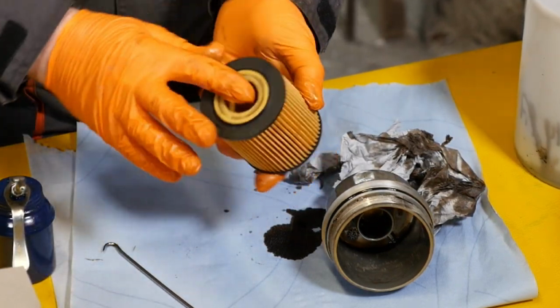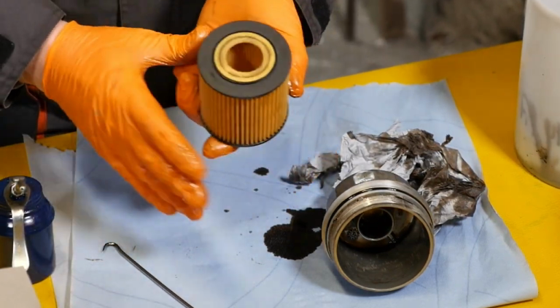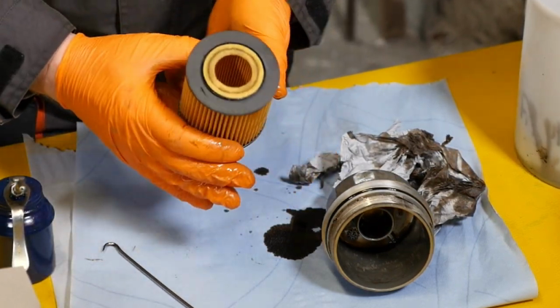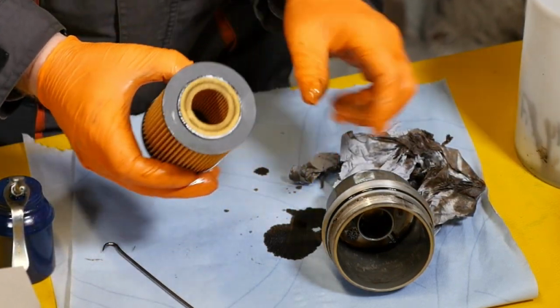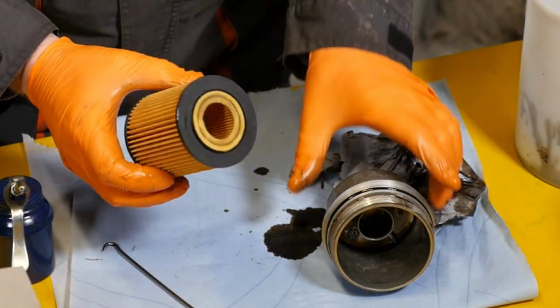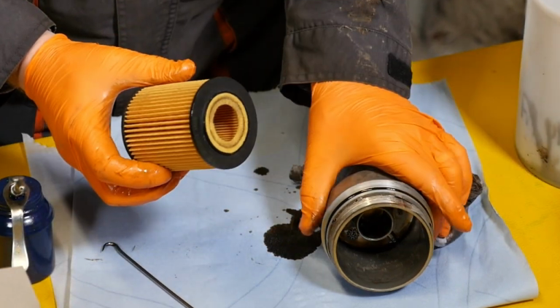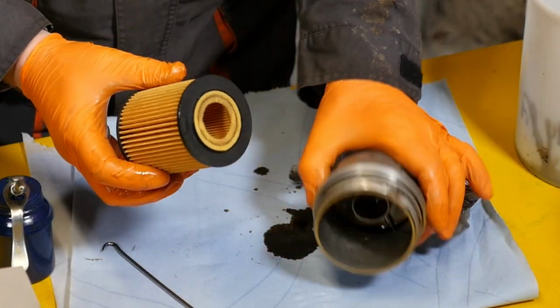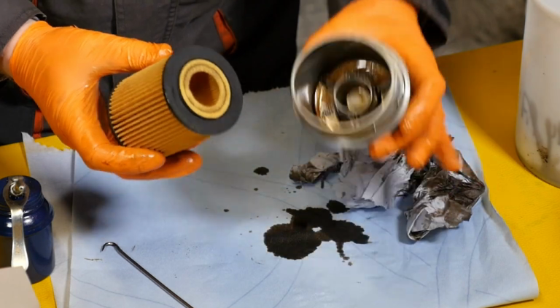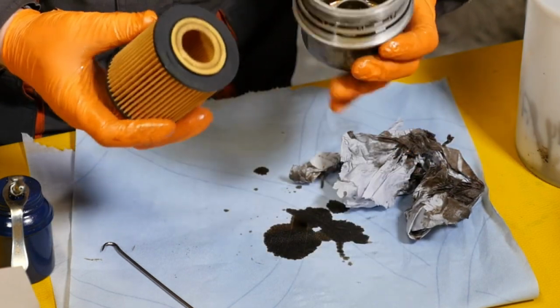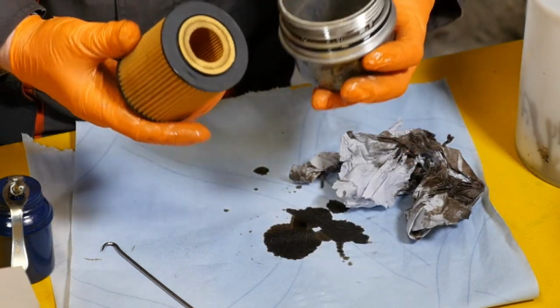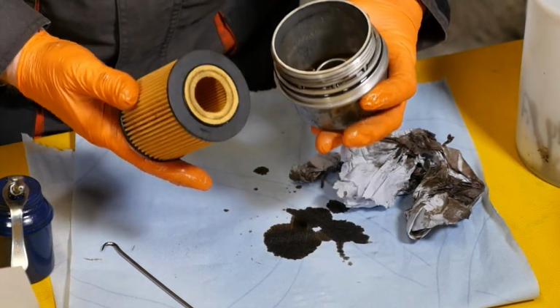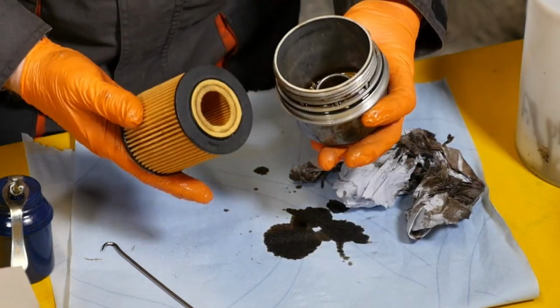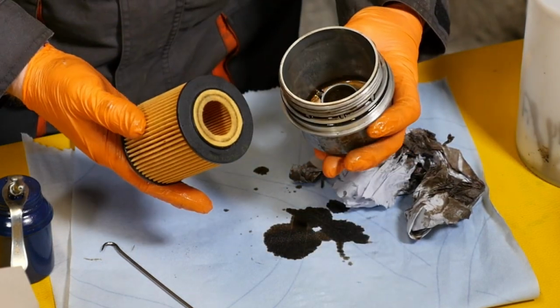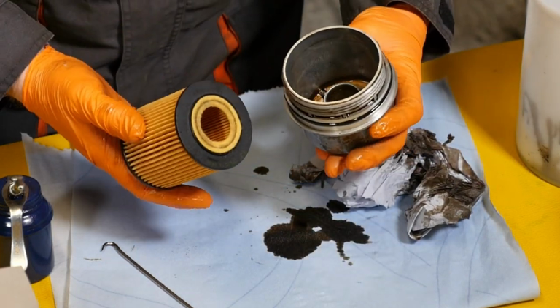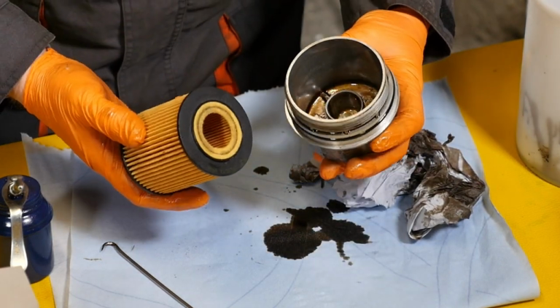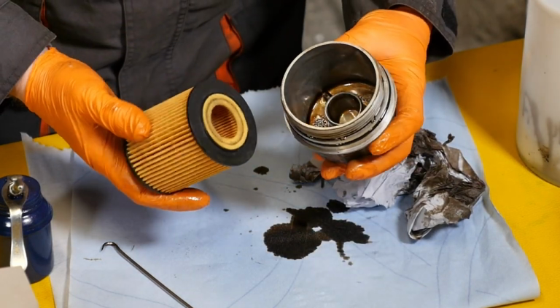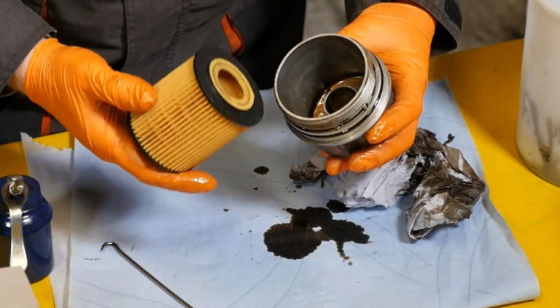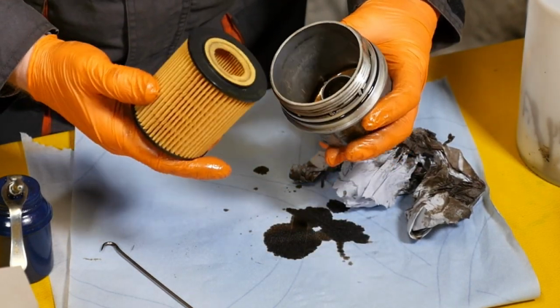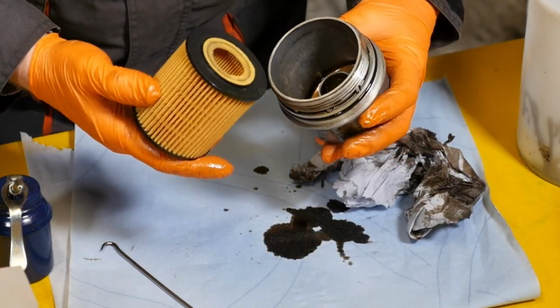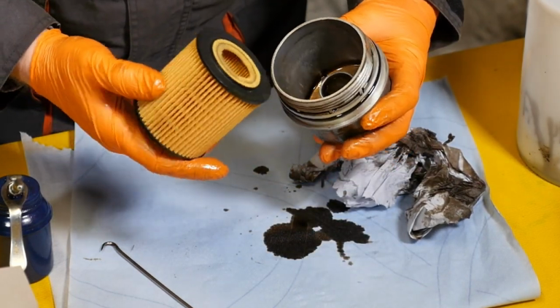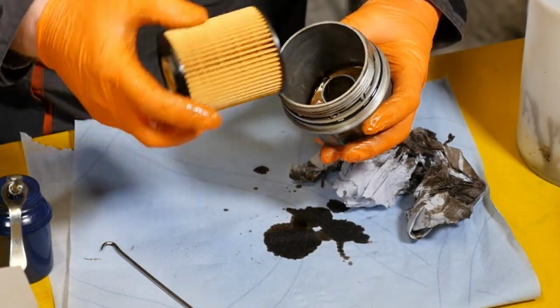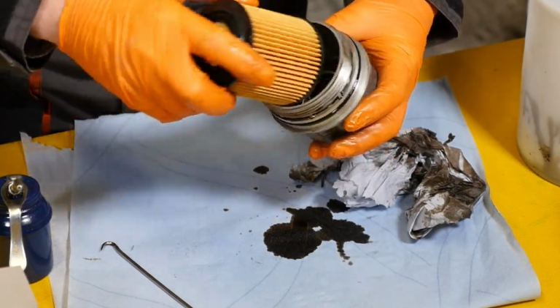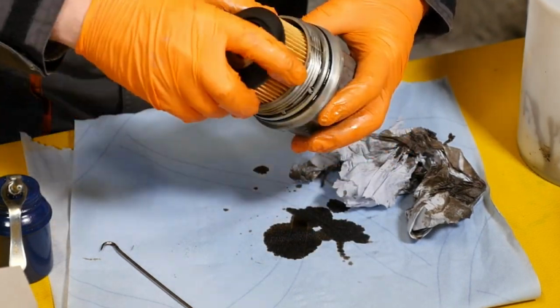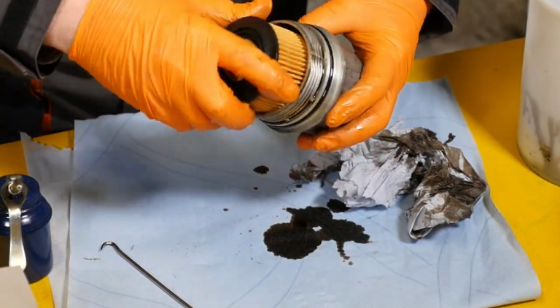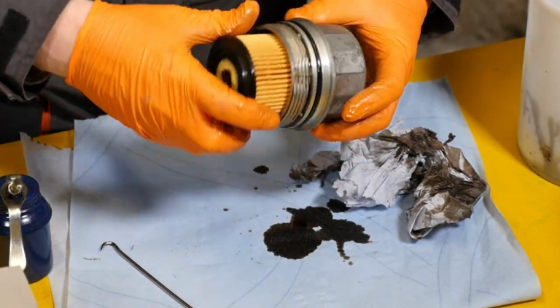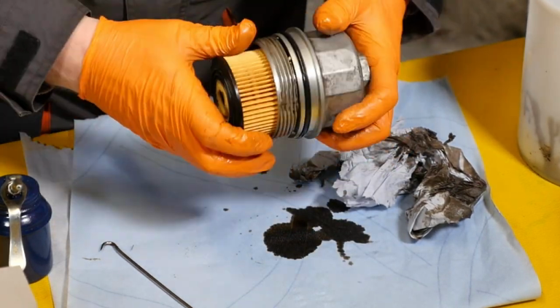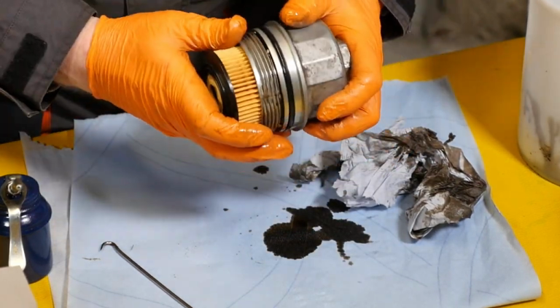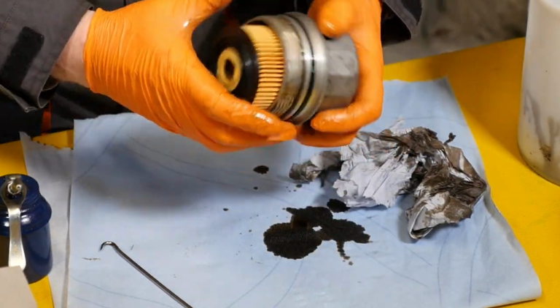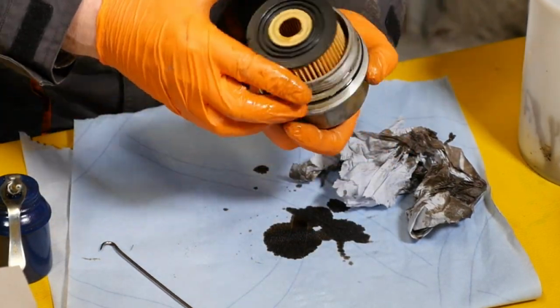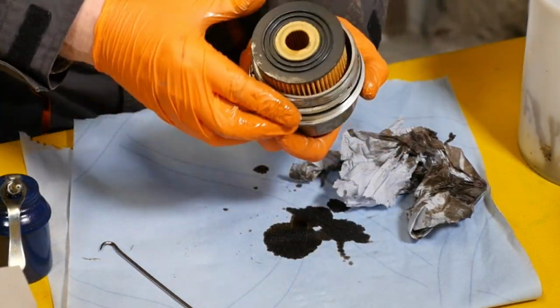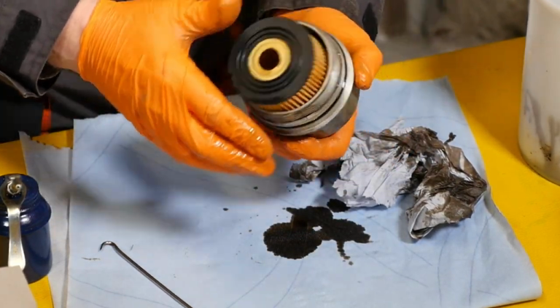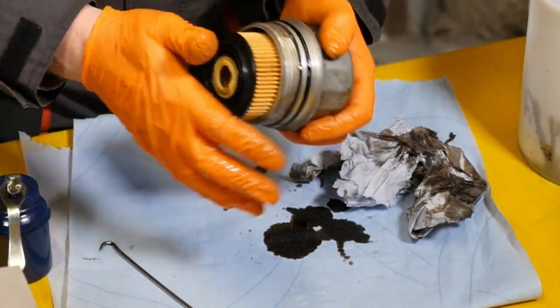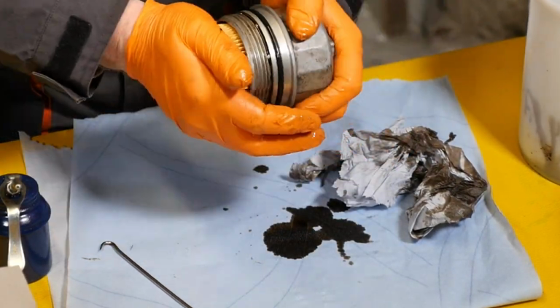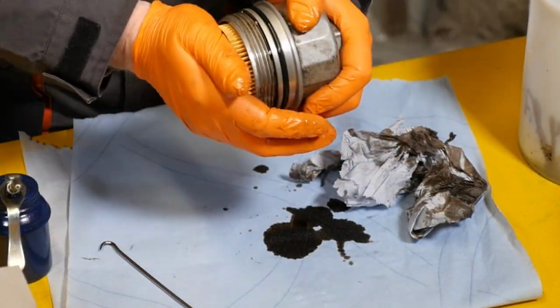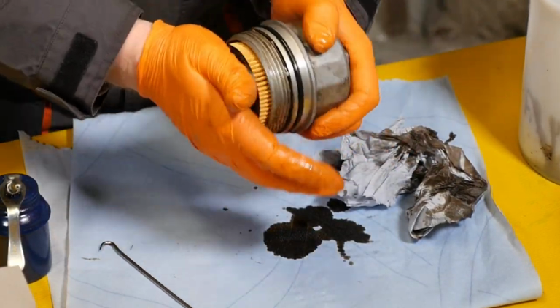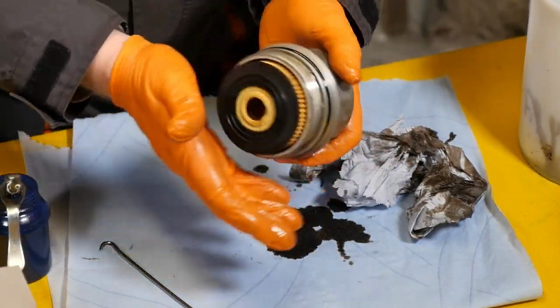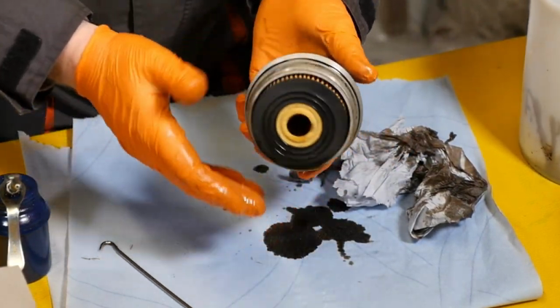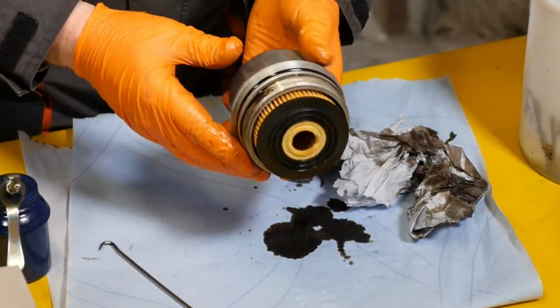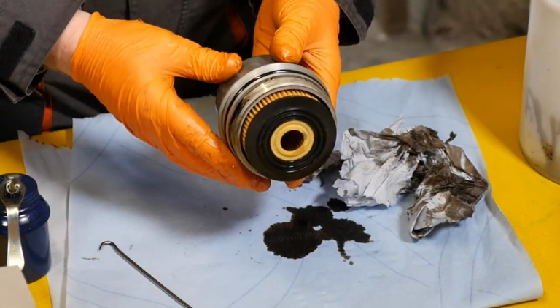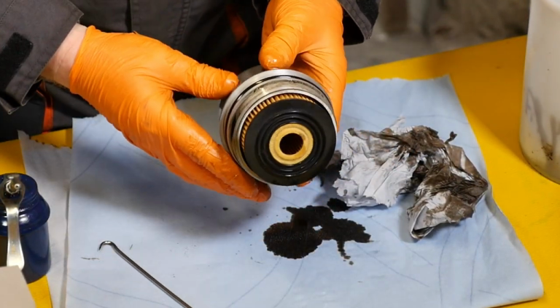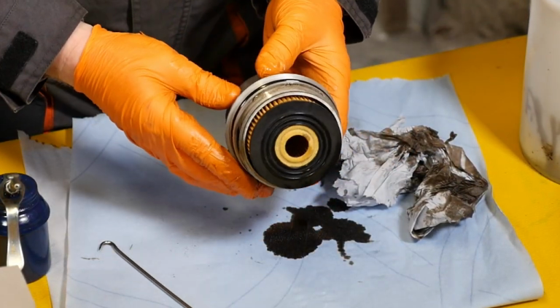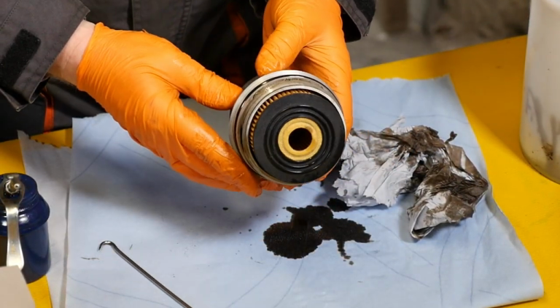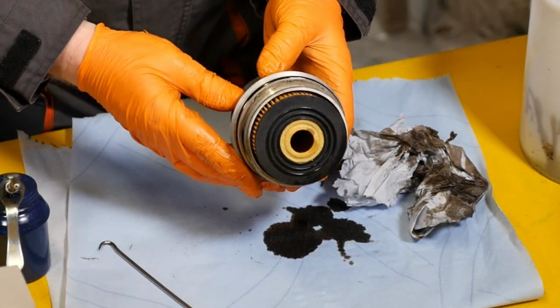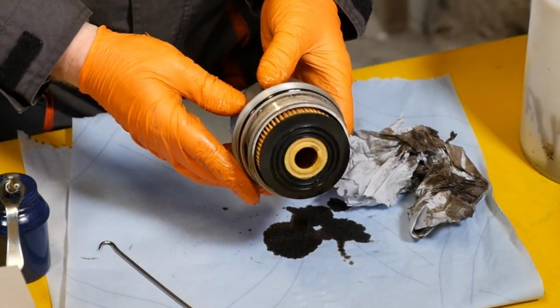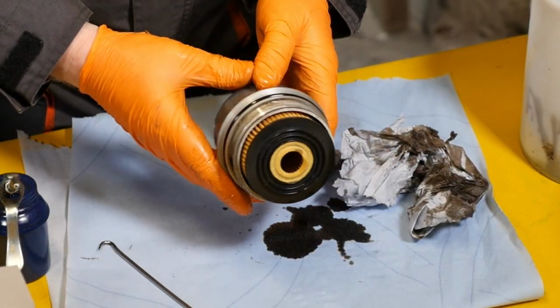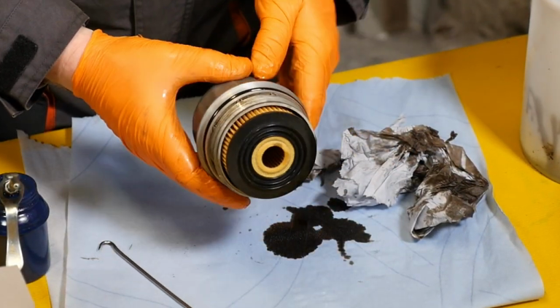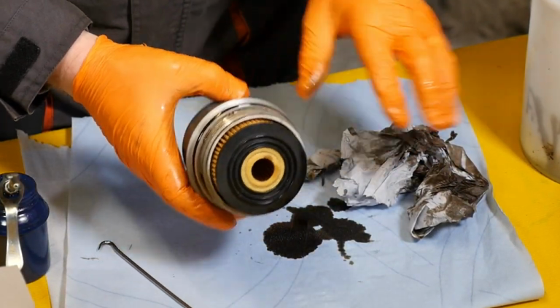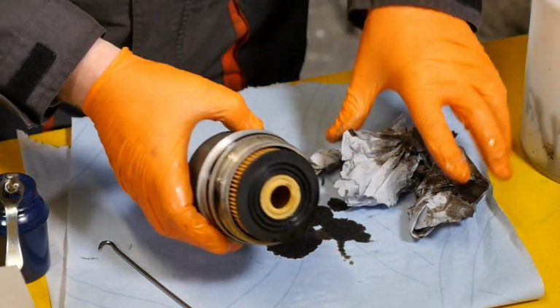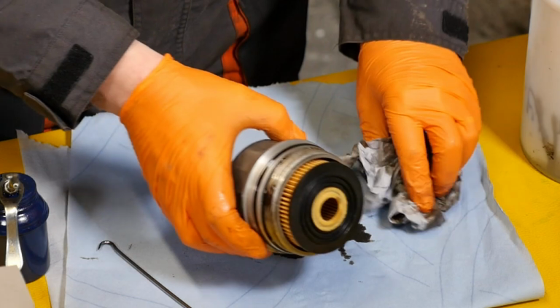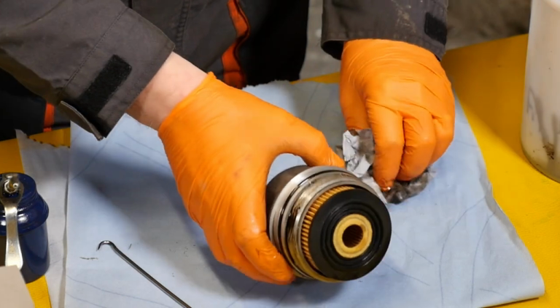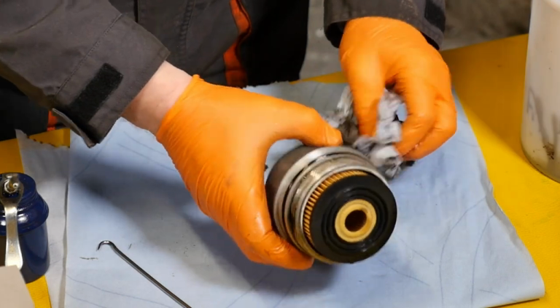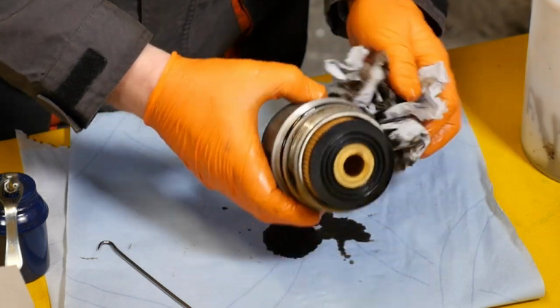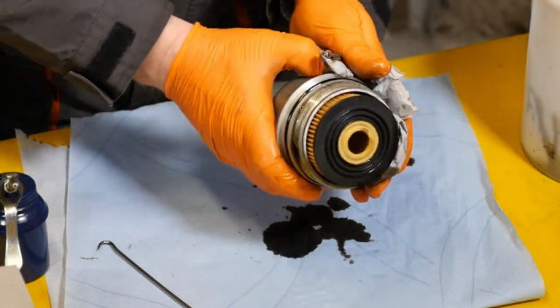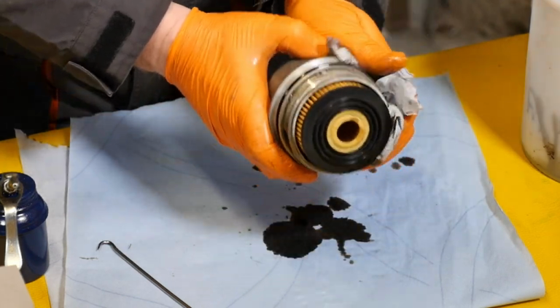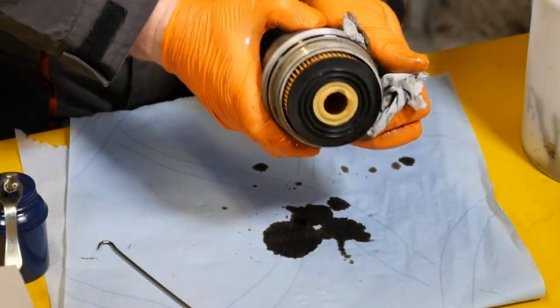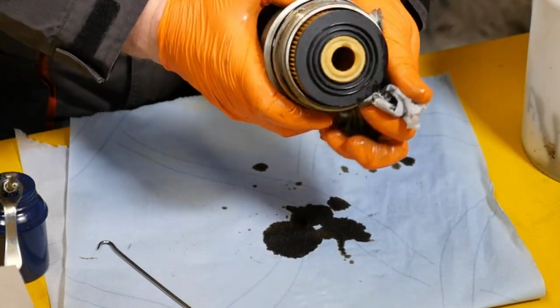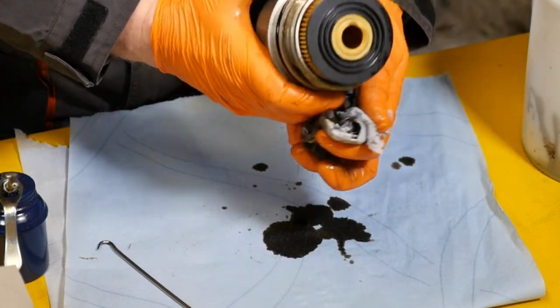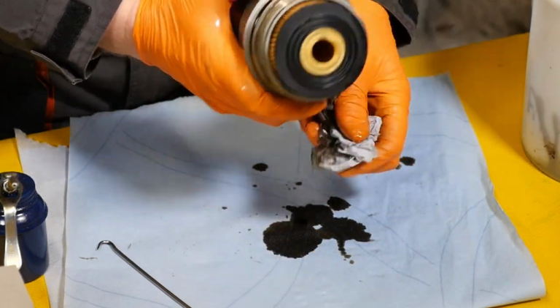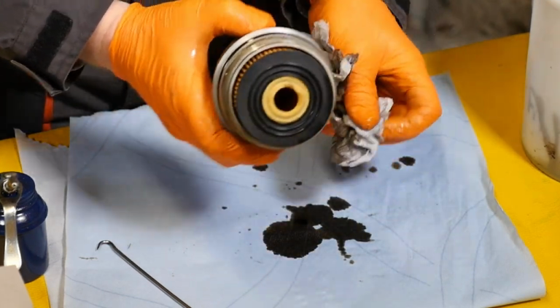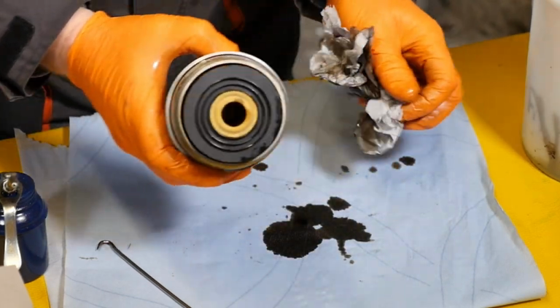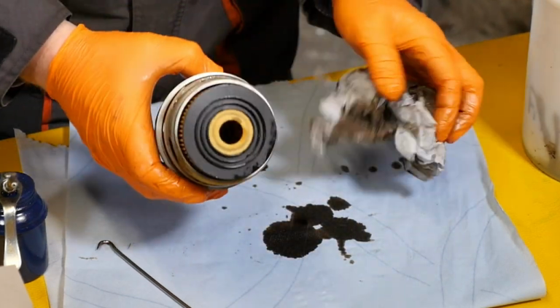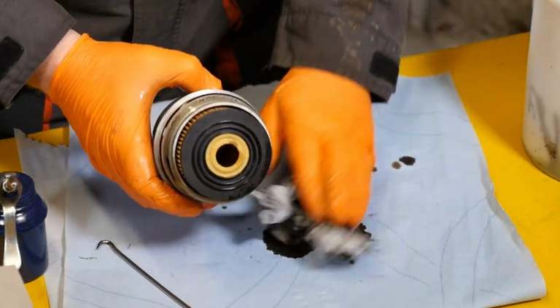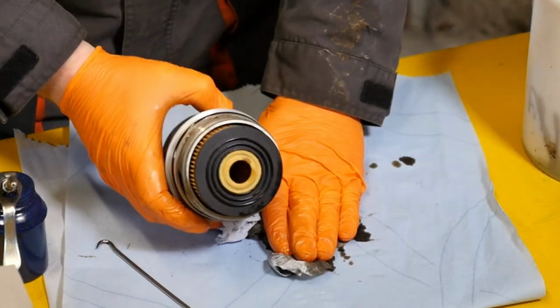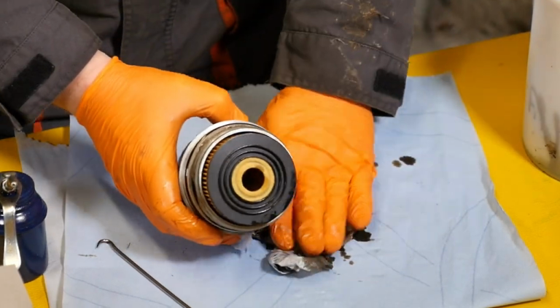There's our new seal — I'll pop a bit of oil on that just to help it seal and slide on nicely. Make sure you pop it into the correct groove. Then we can take our new filter and pop a little bit of oil on the felt pads at the end, just to help it slot on.